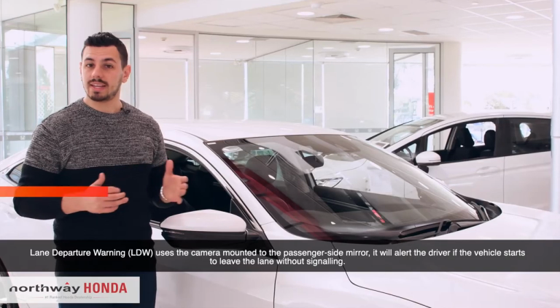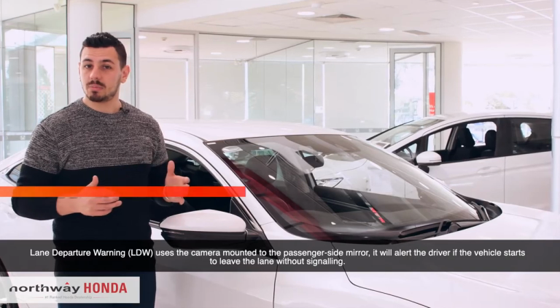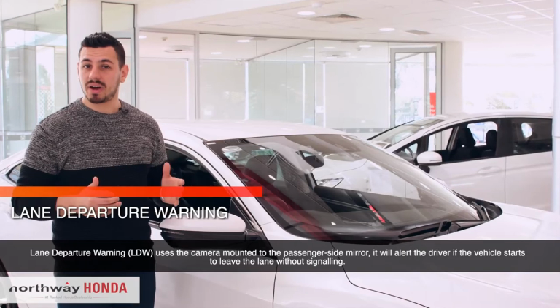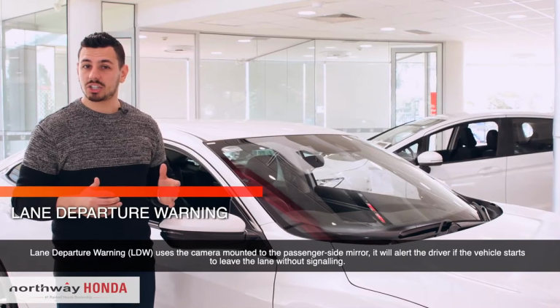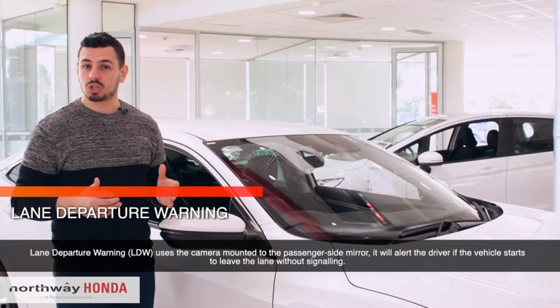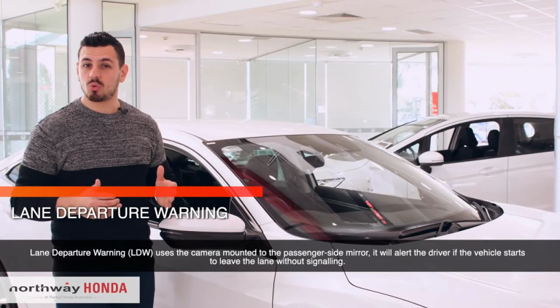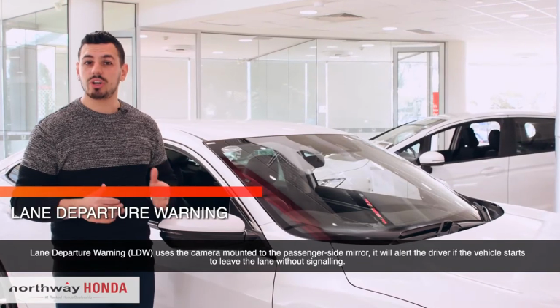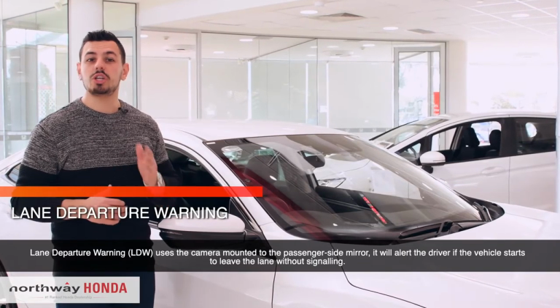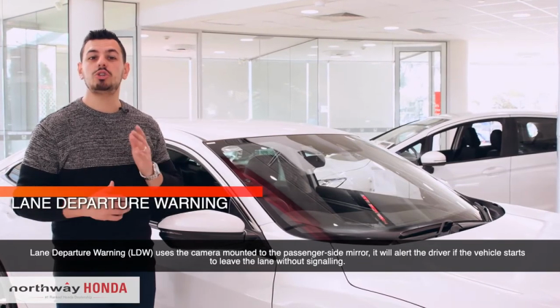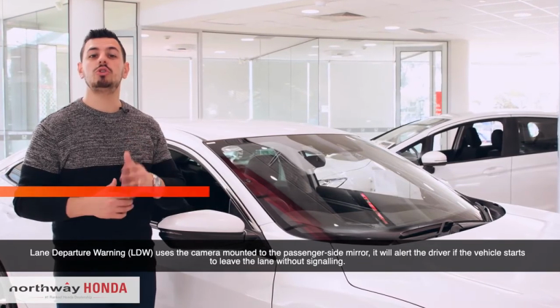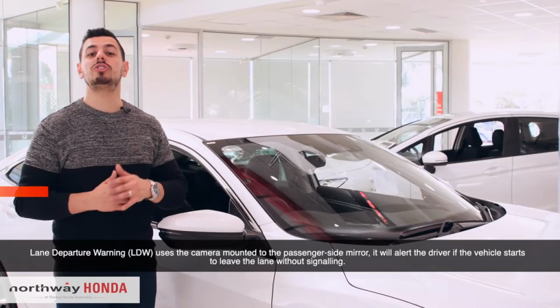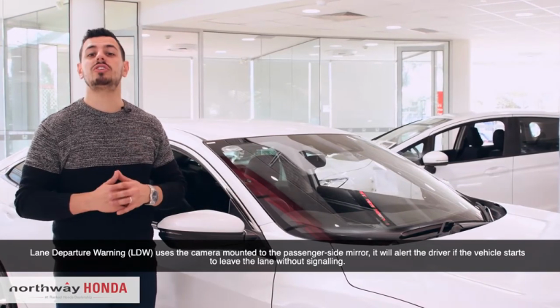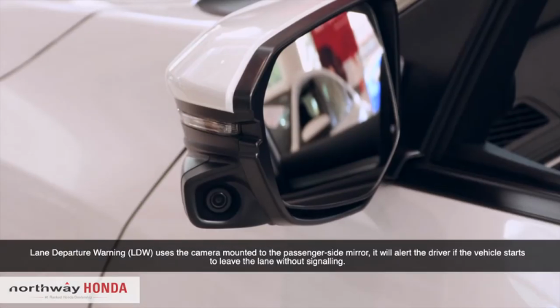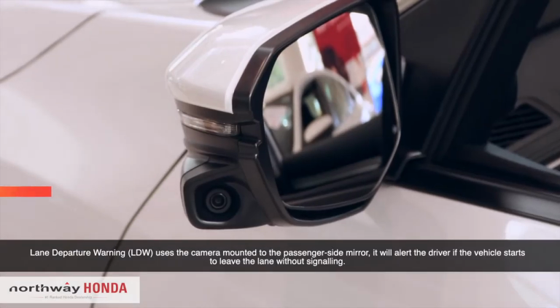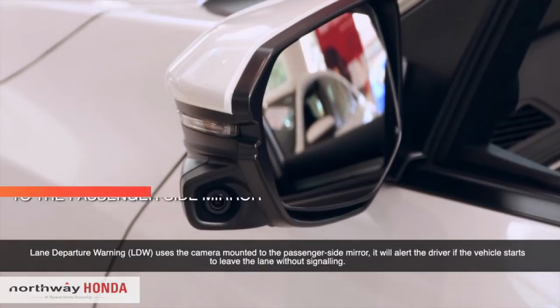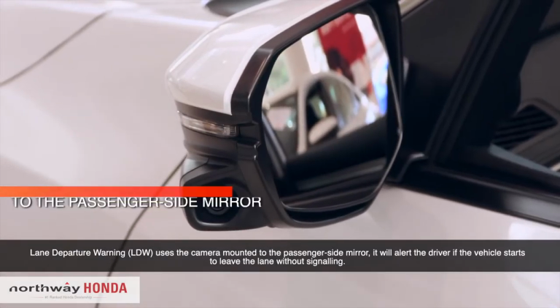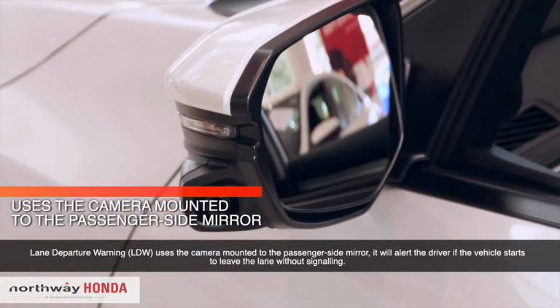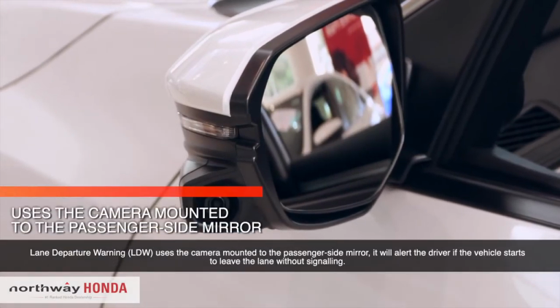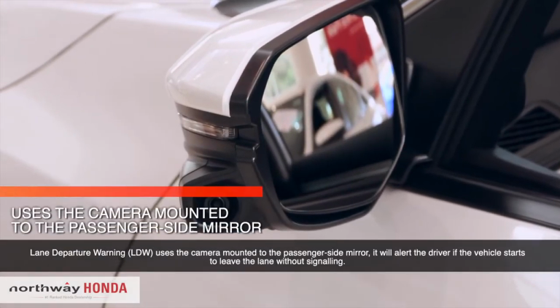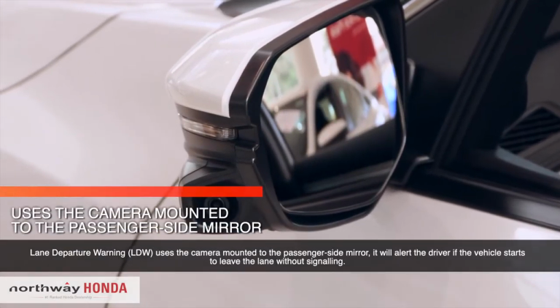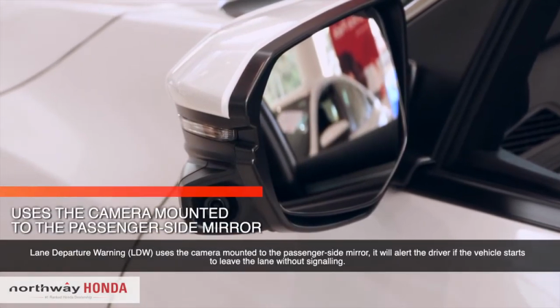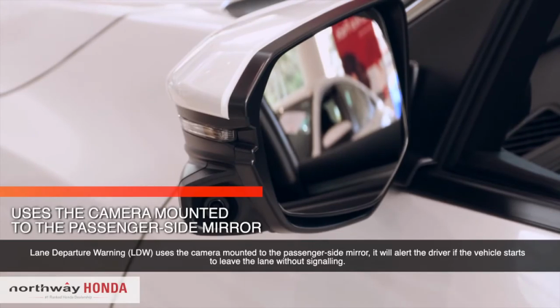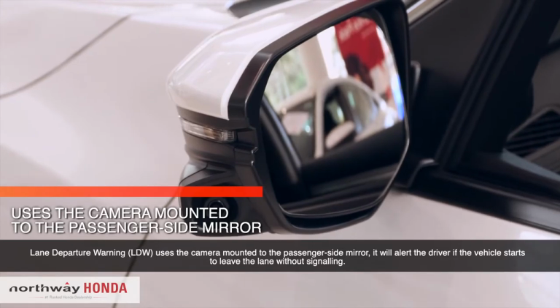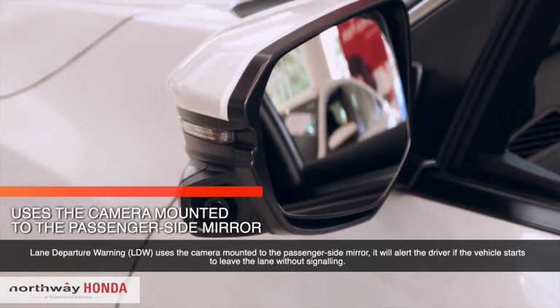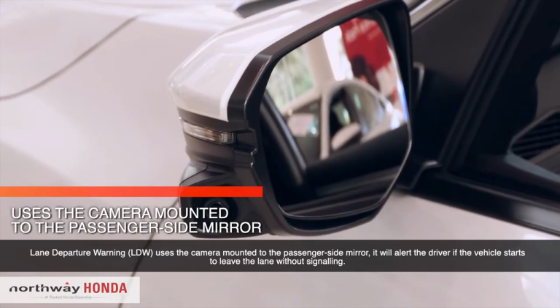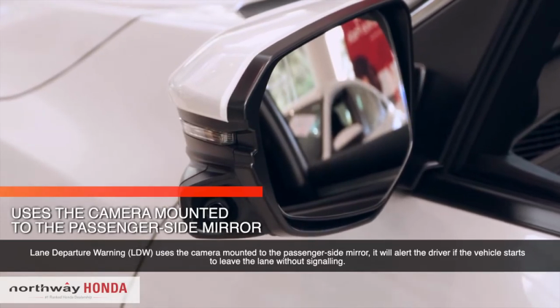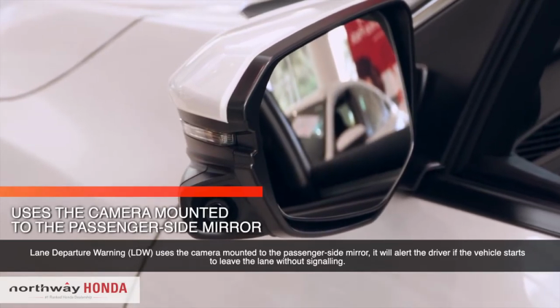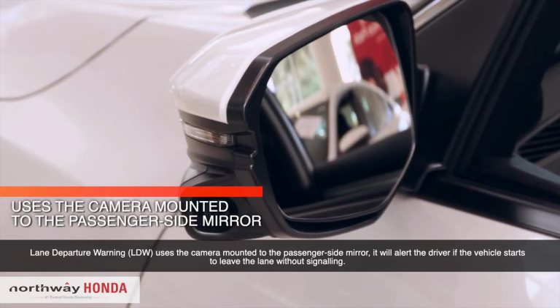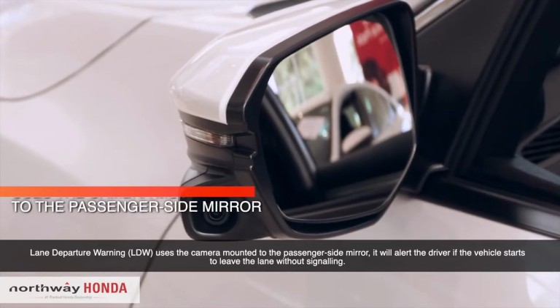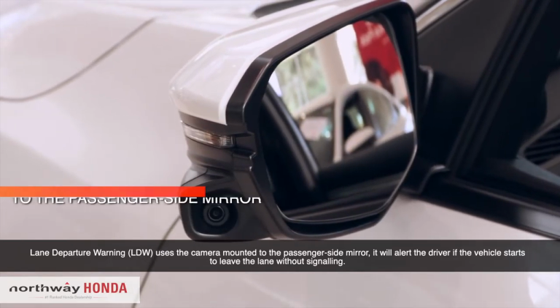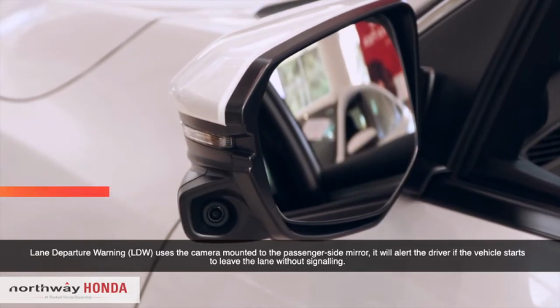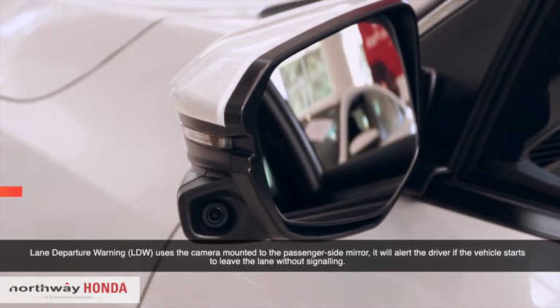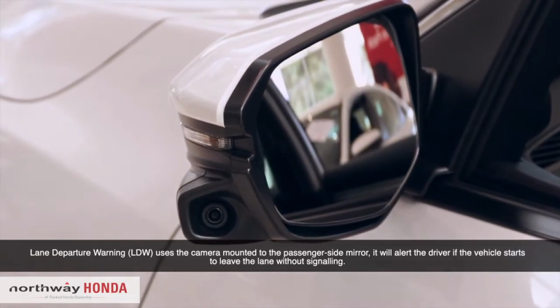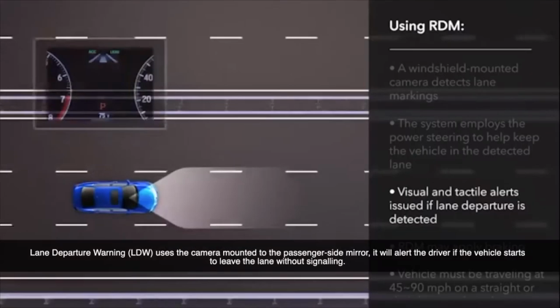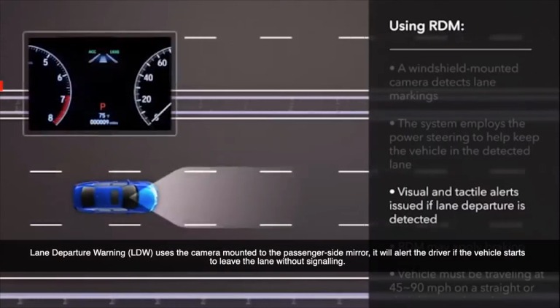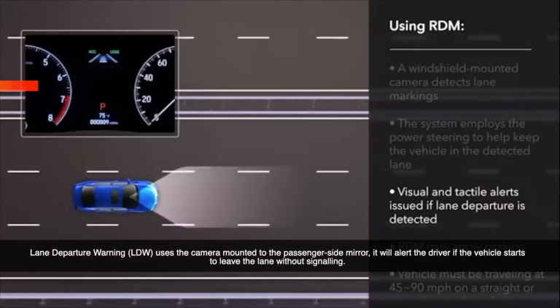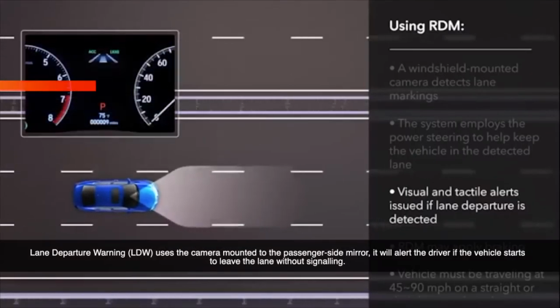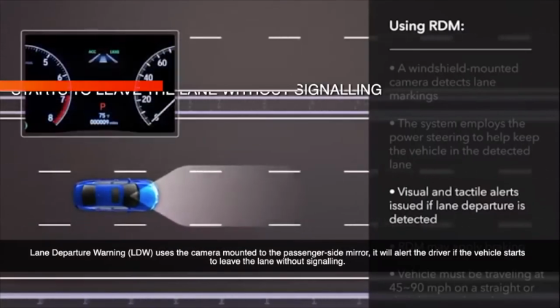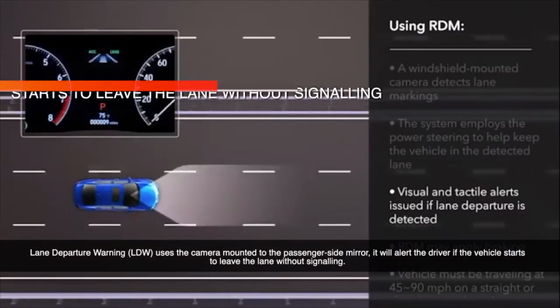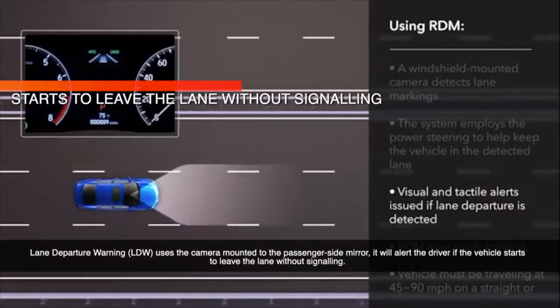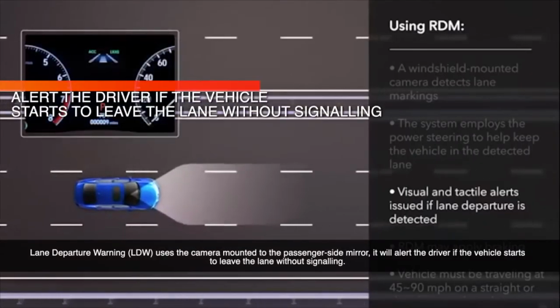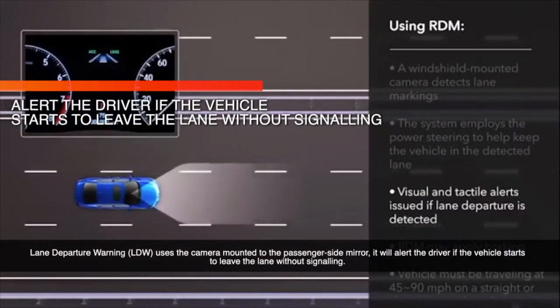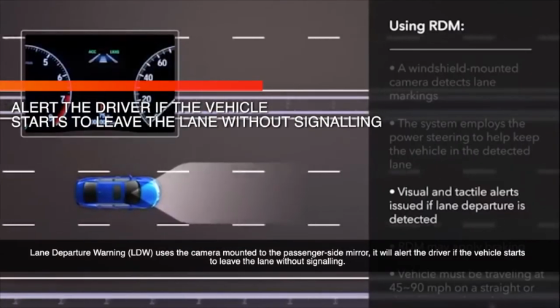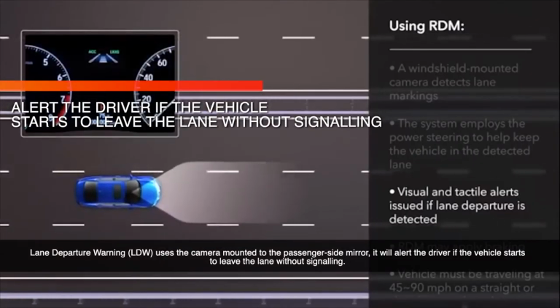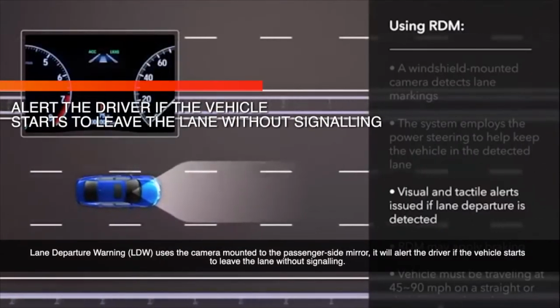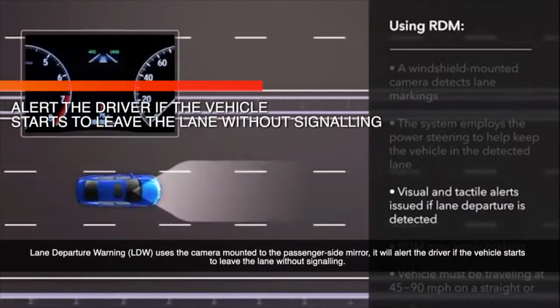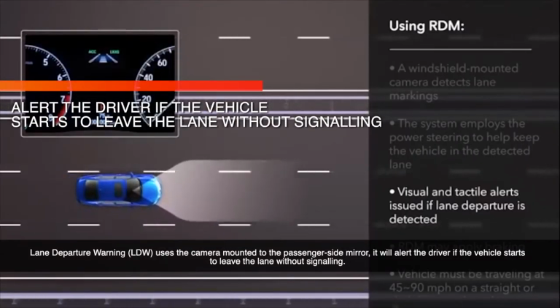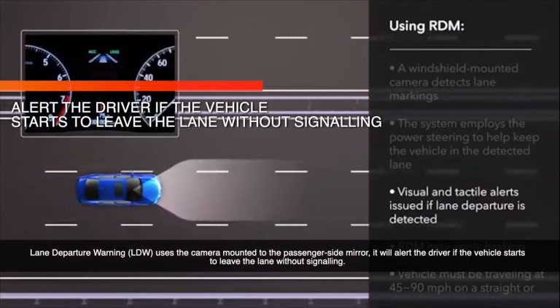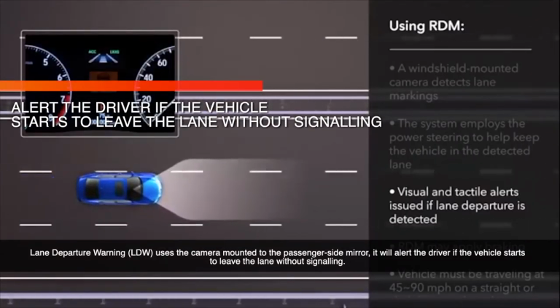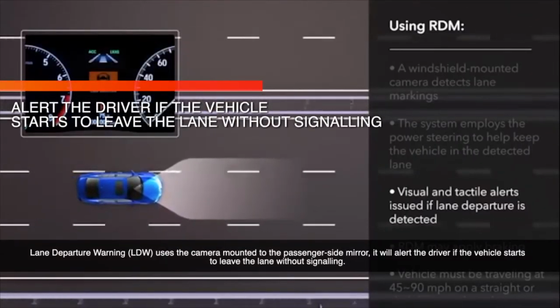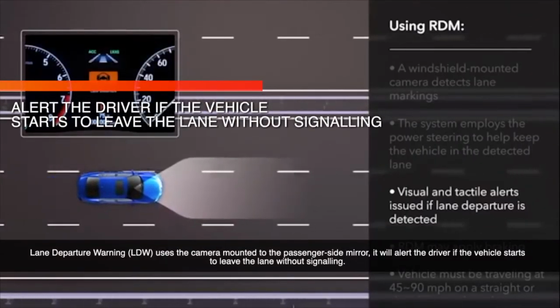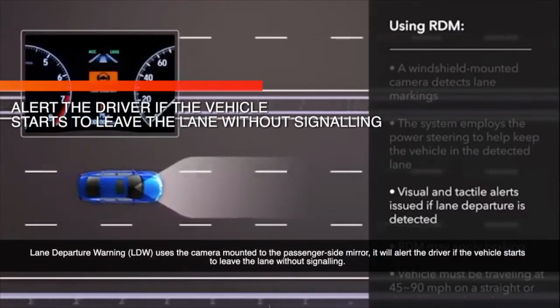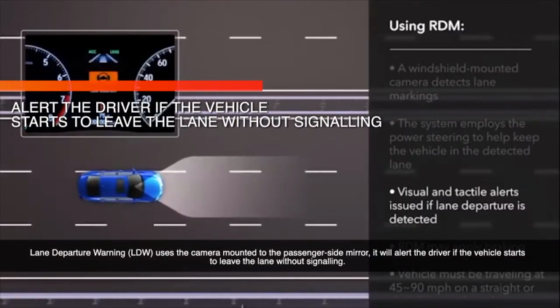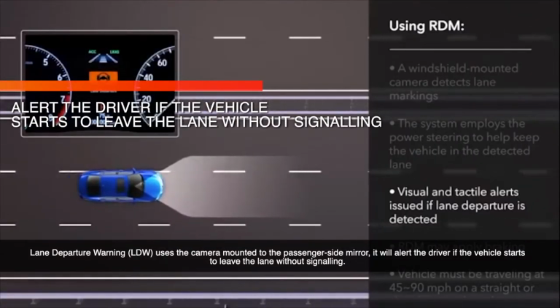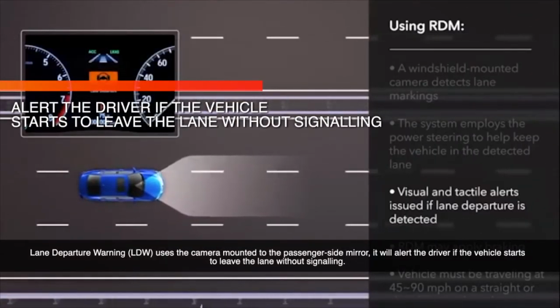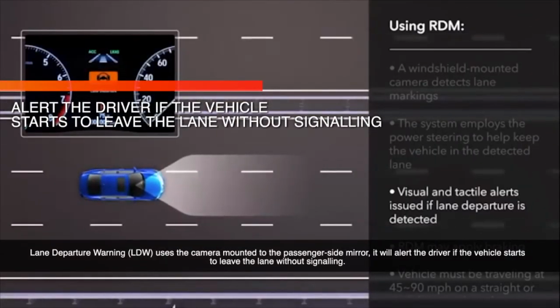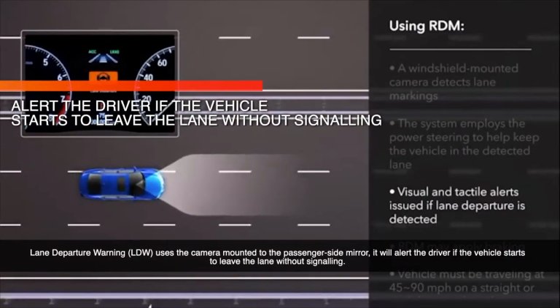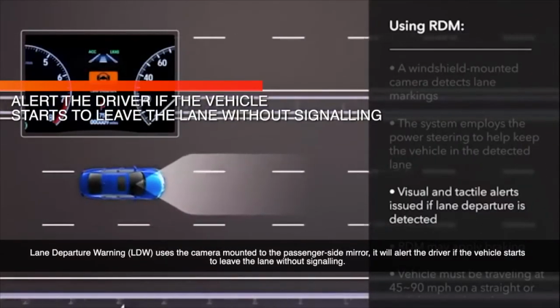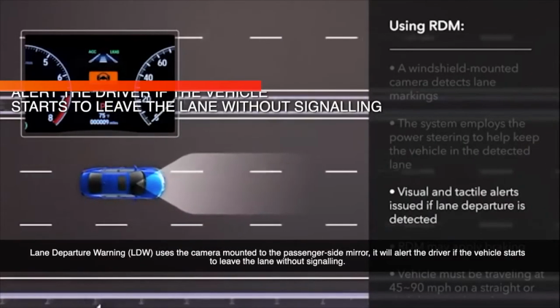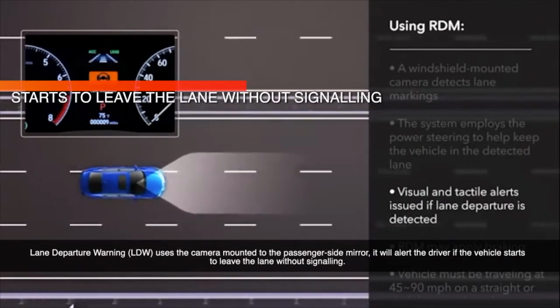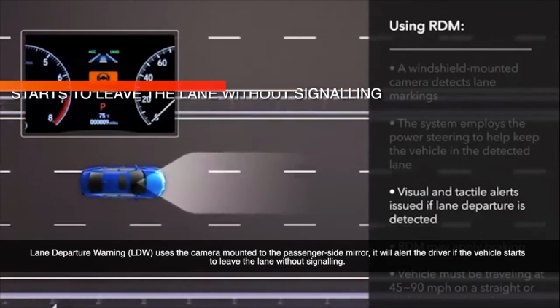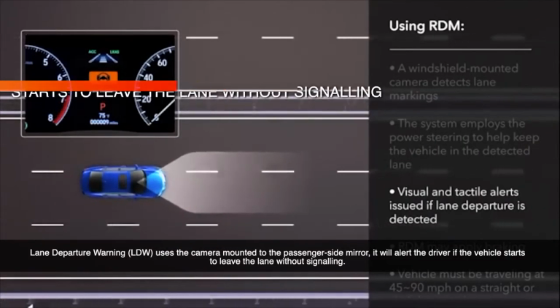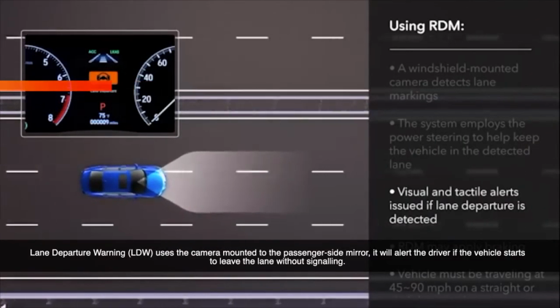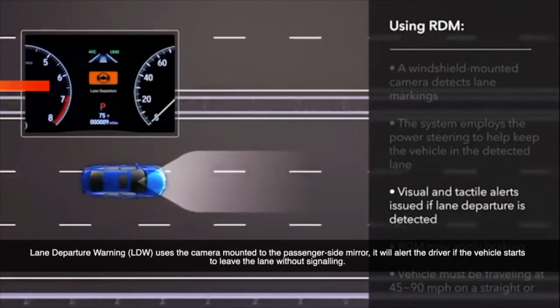Lane Departure Warning uses the camera mounted to the passenger side mirror. It will alert the driver if the vehicle starts to leave the lane without signaling.